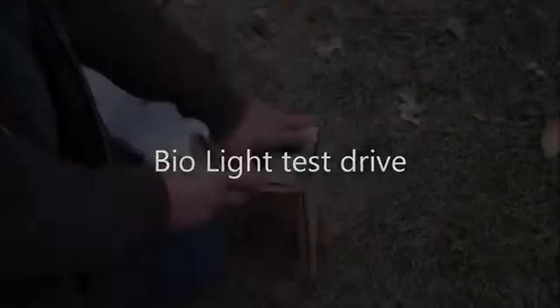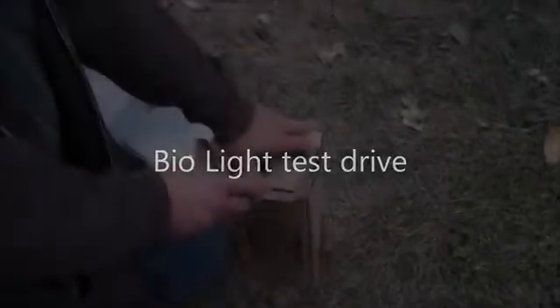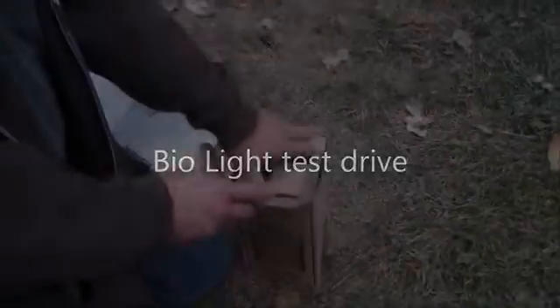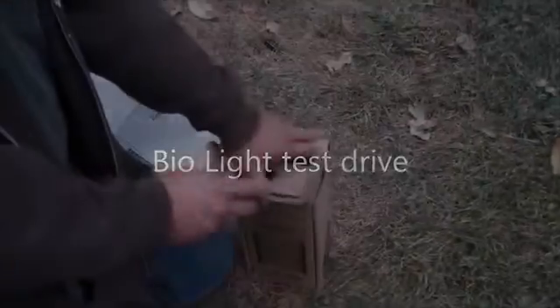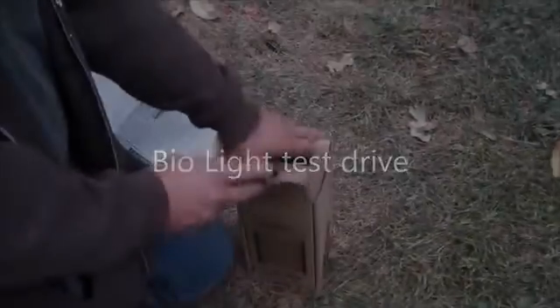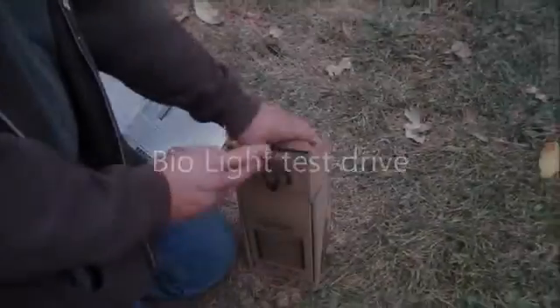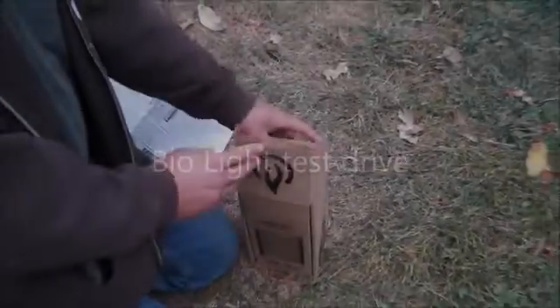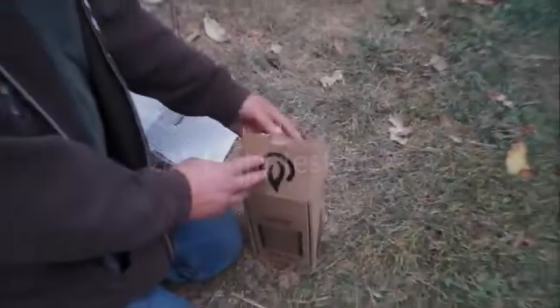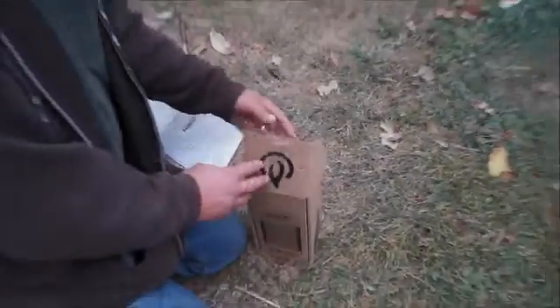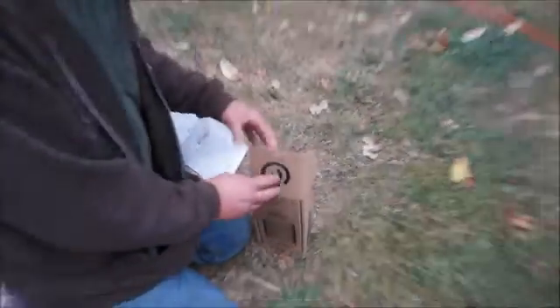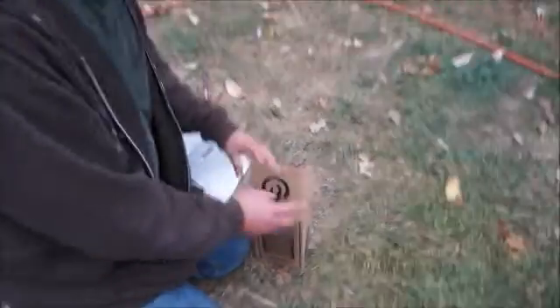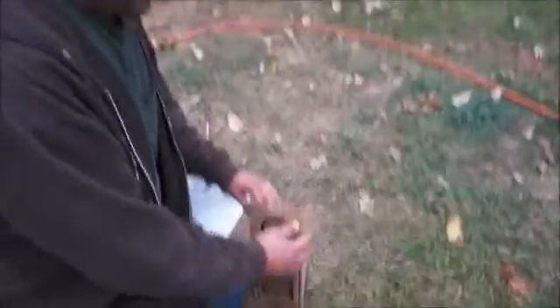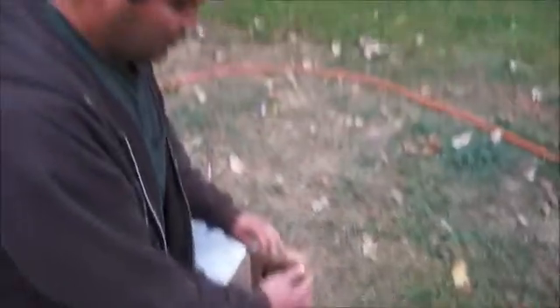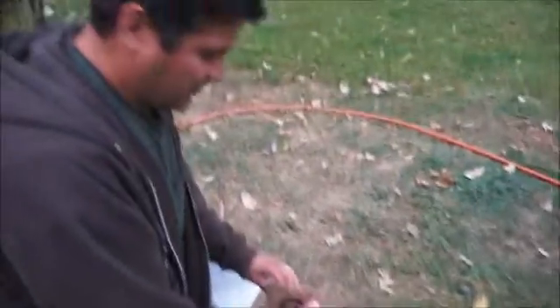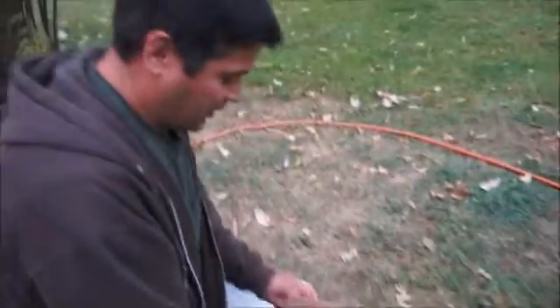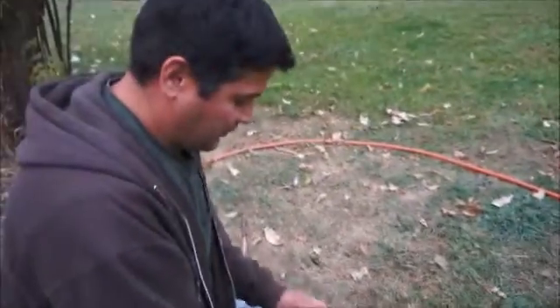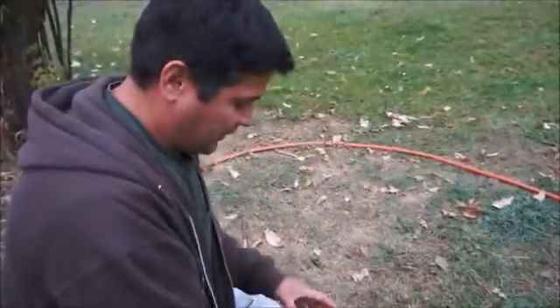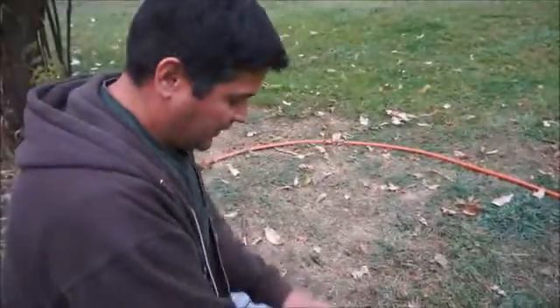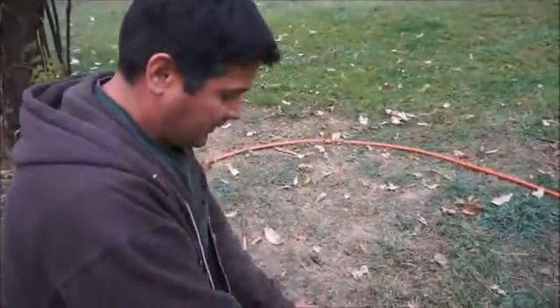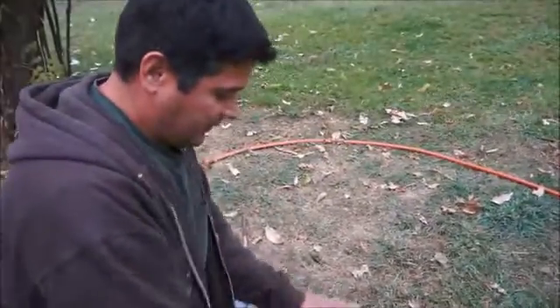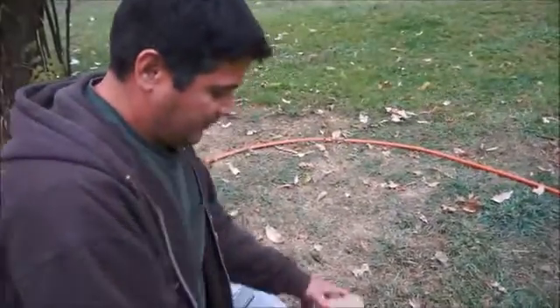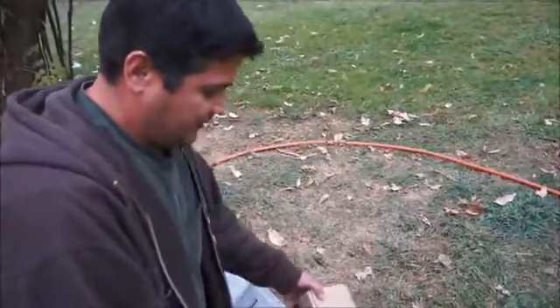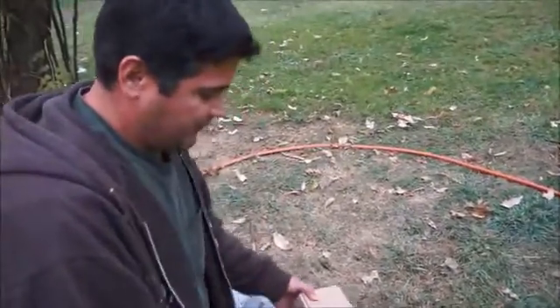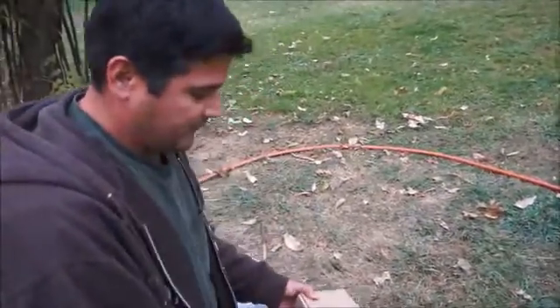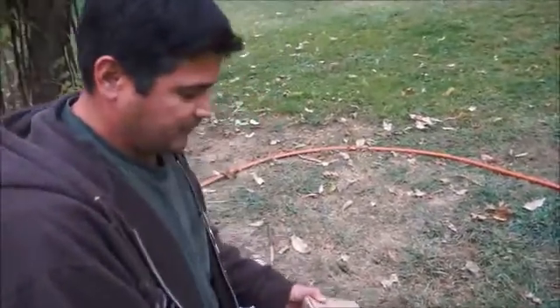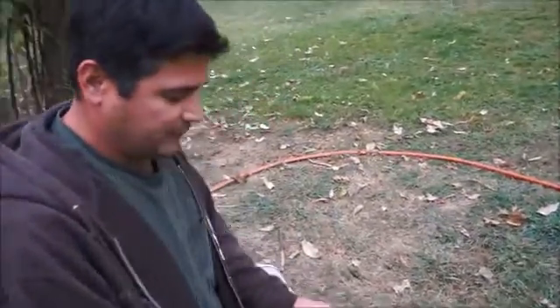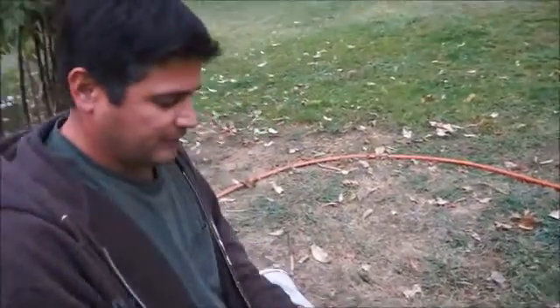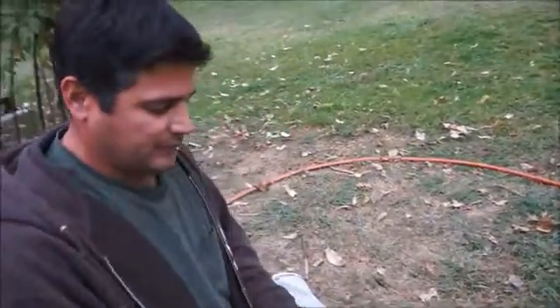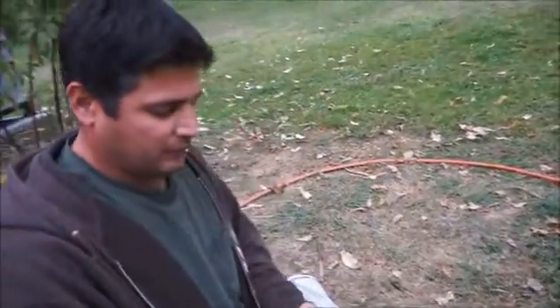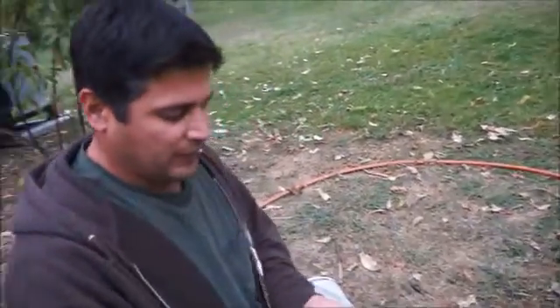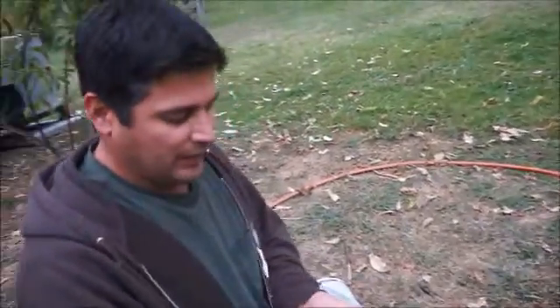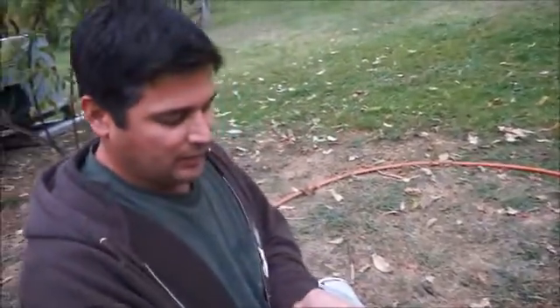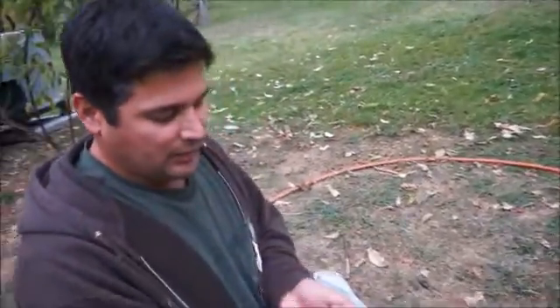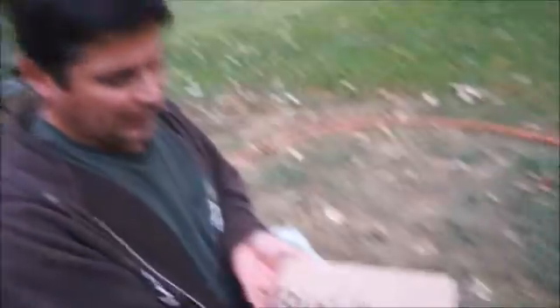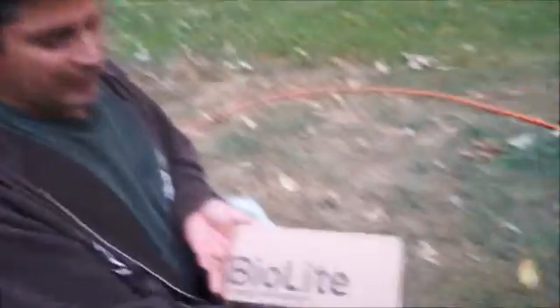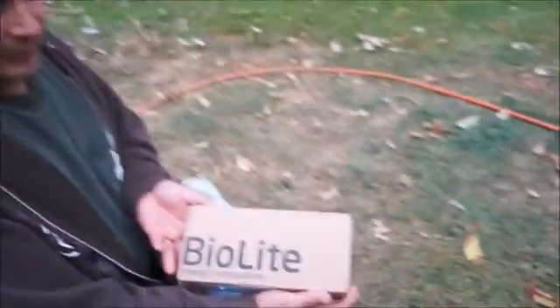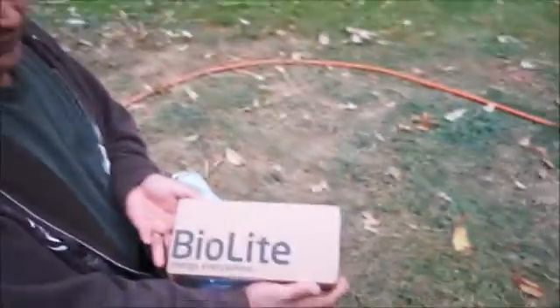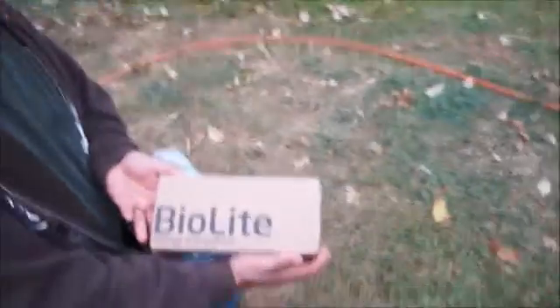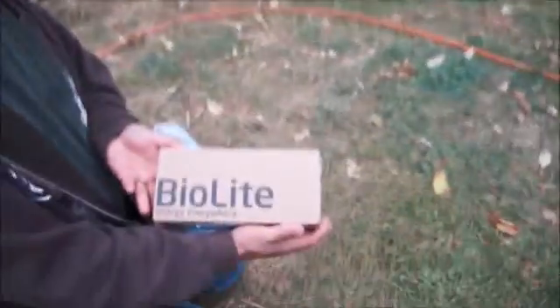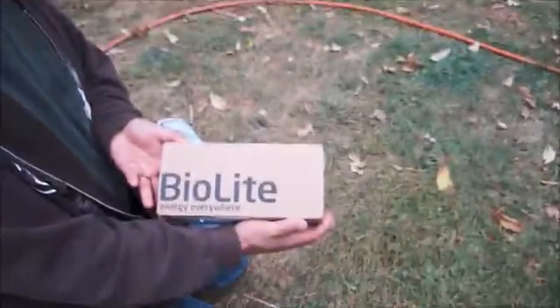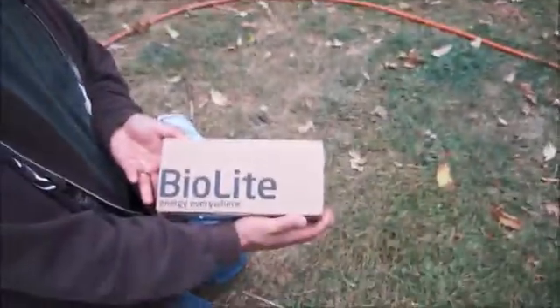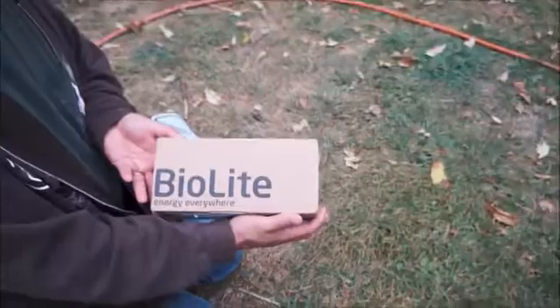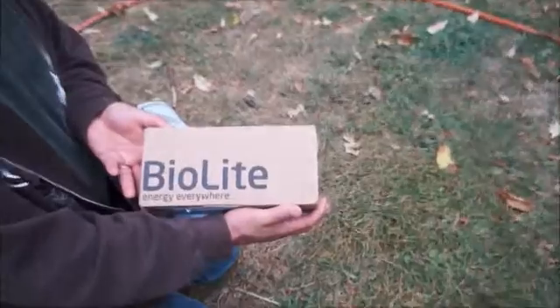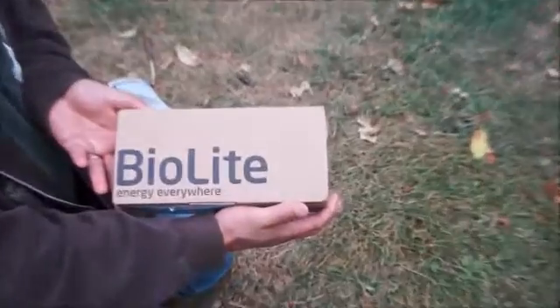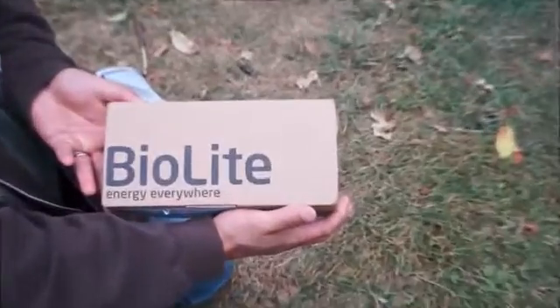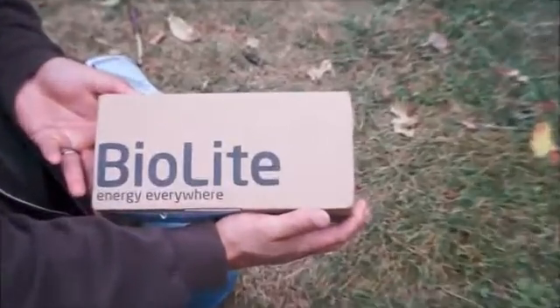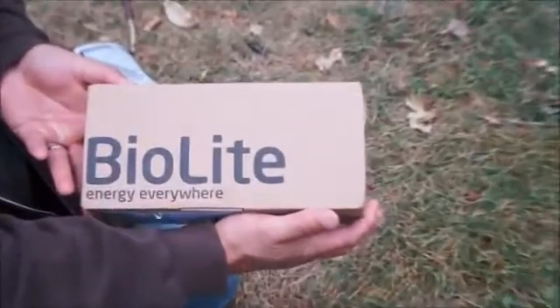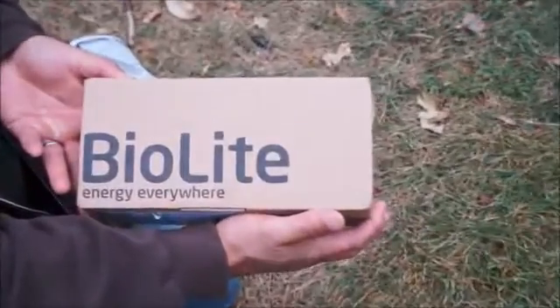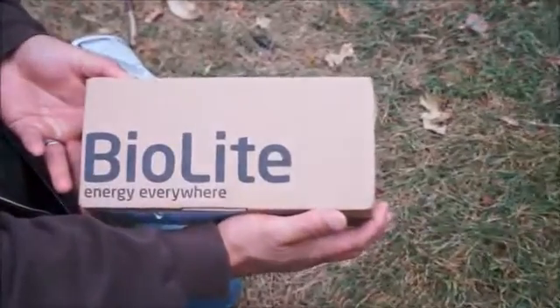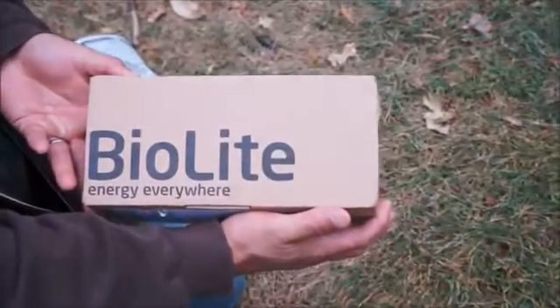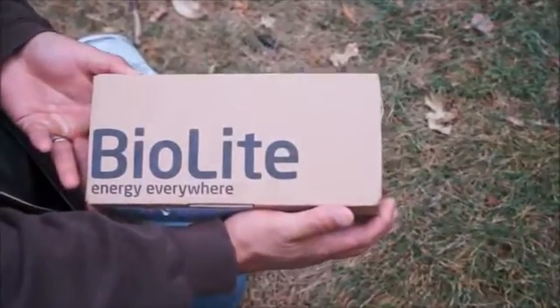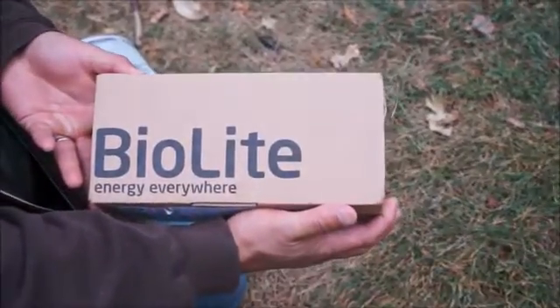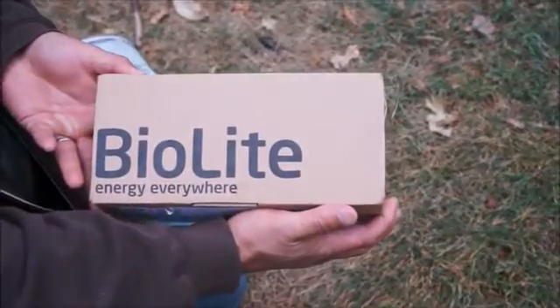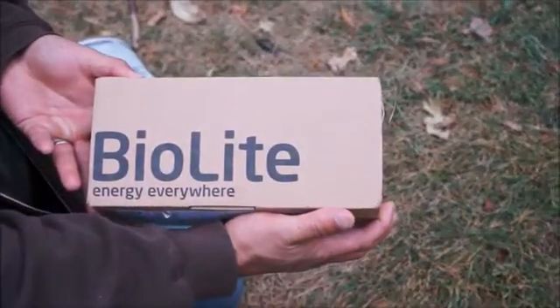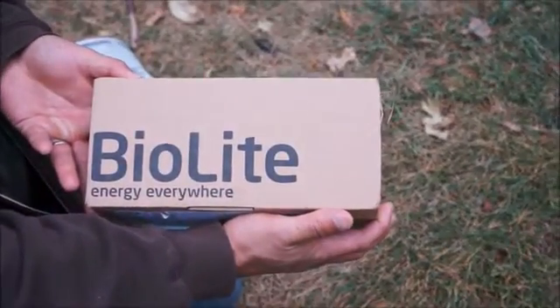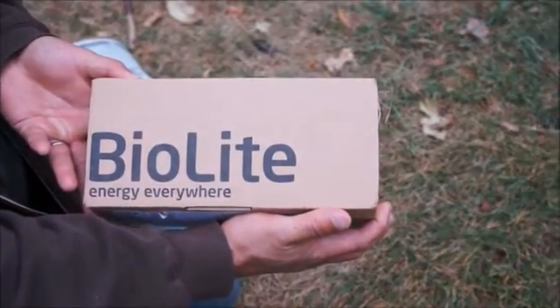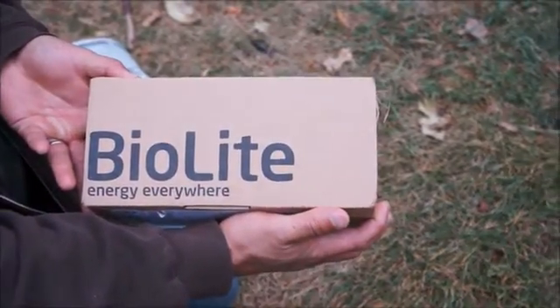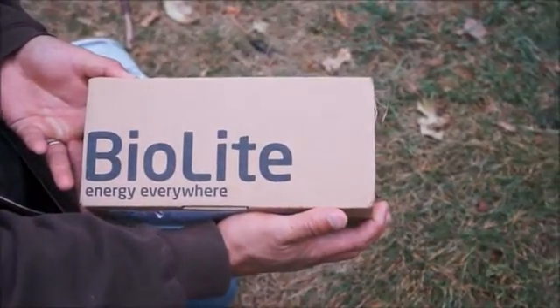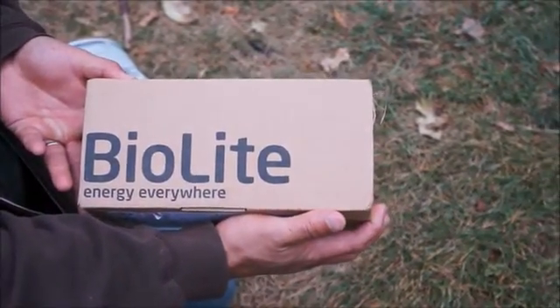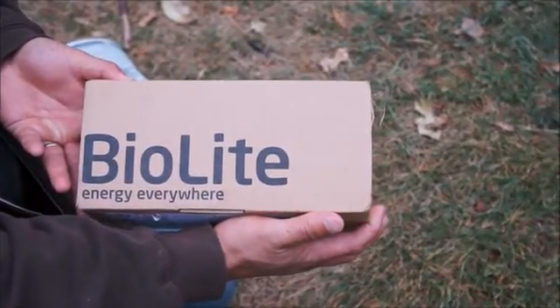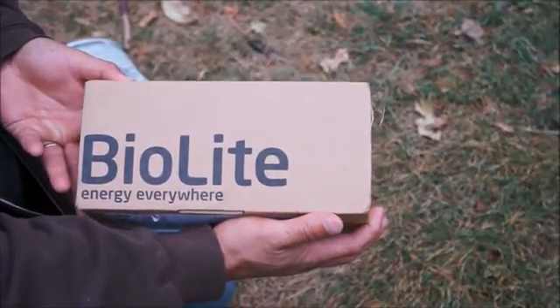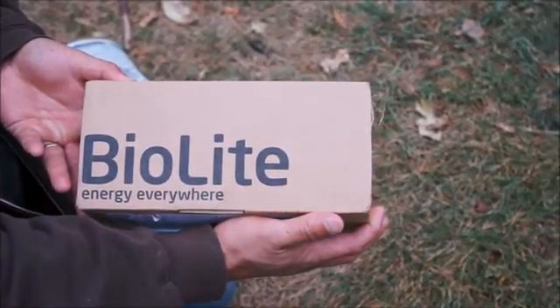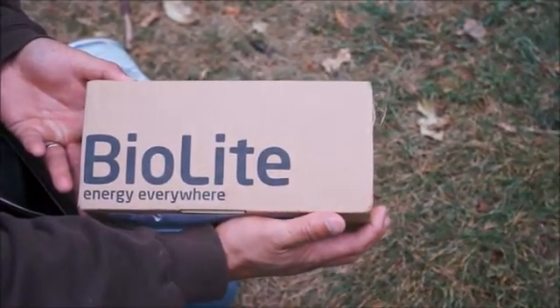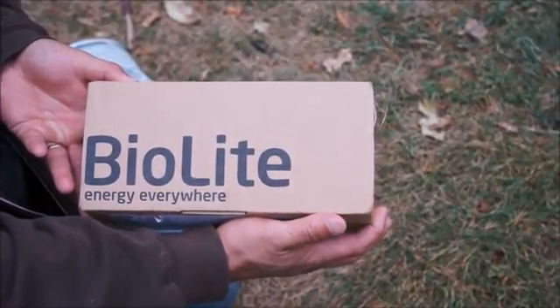Hi guys, this is August, and I just got my BioLite stove, and I'm going to see how it works.